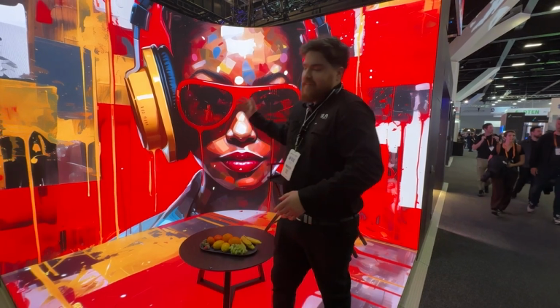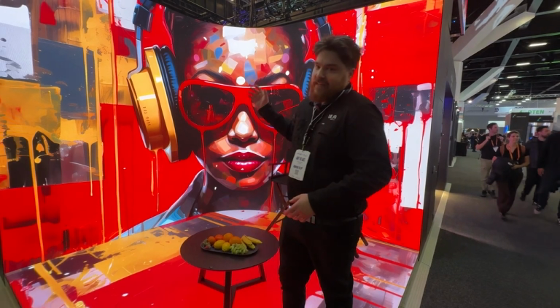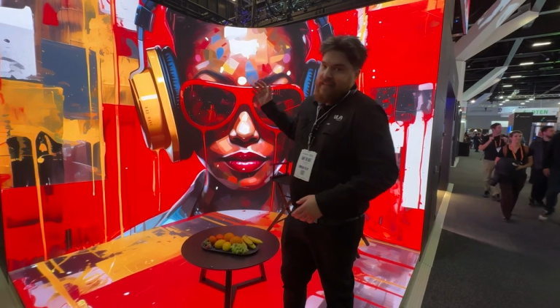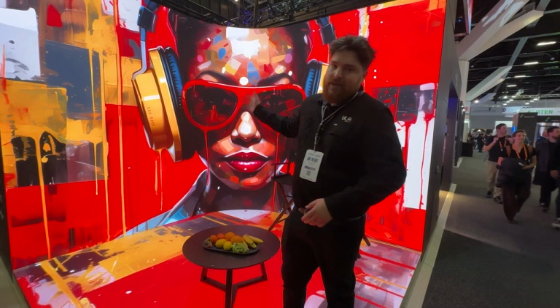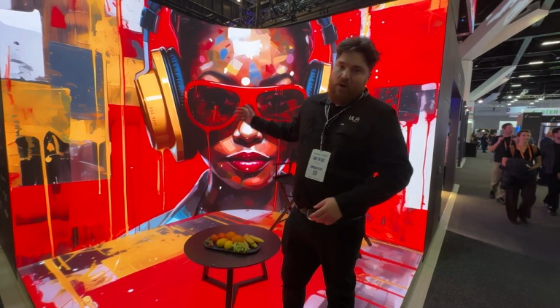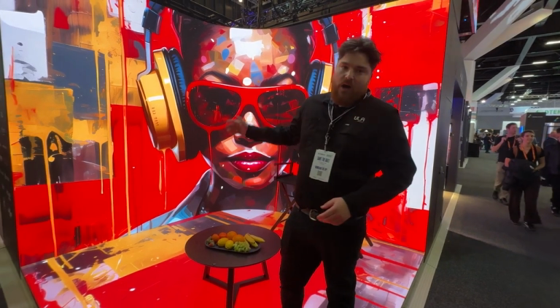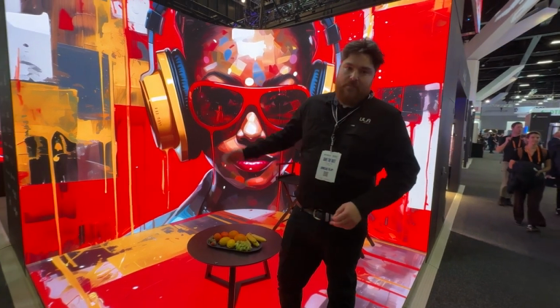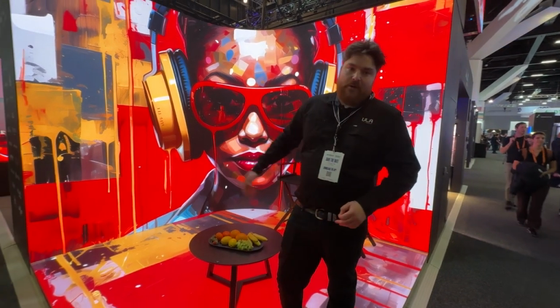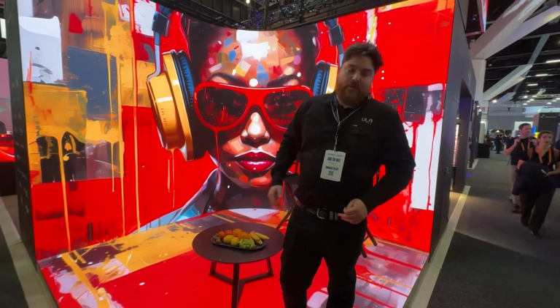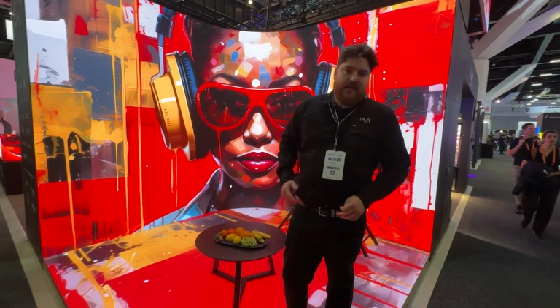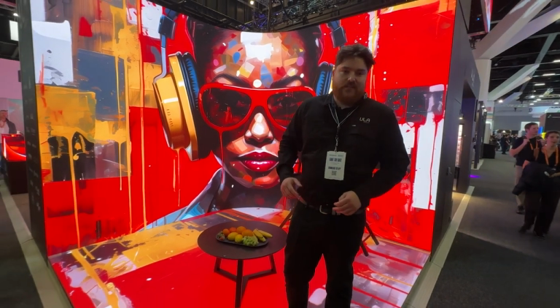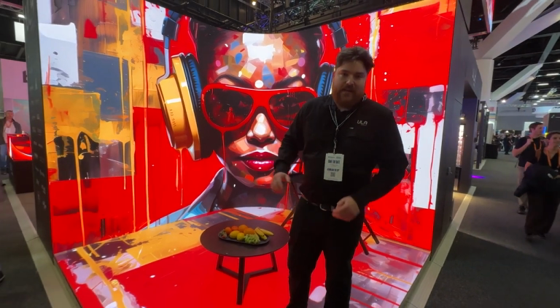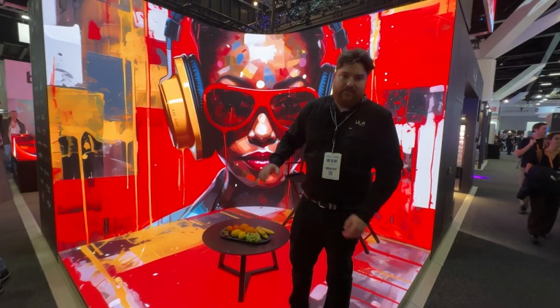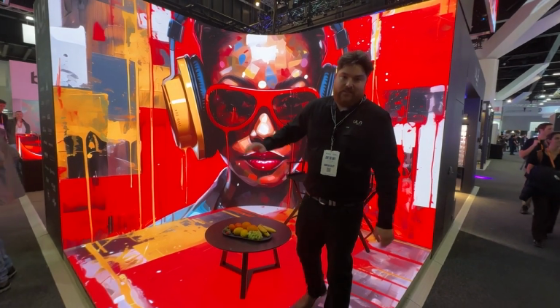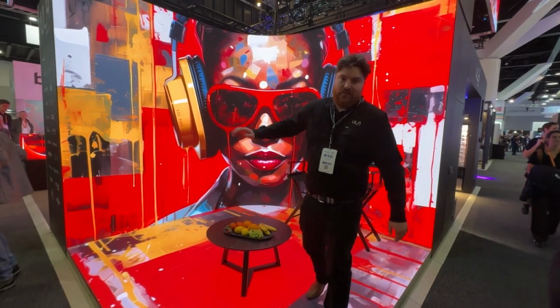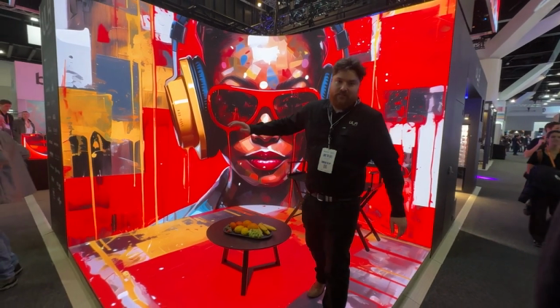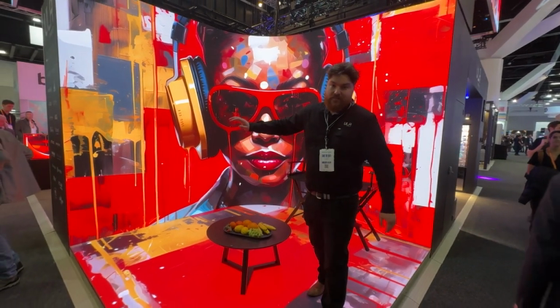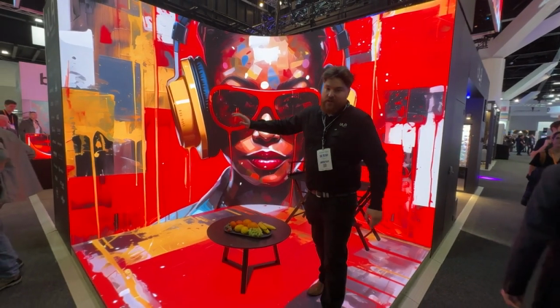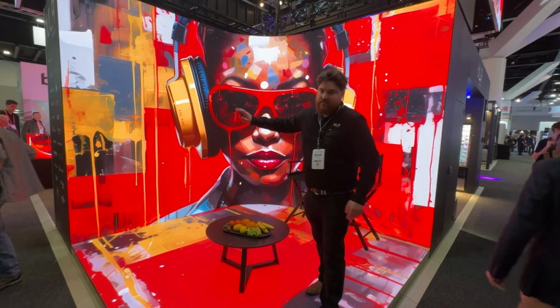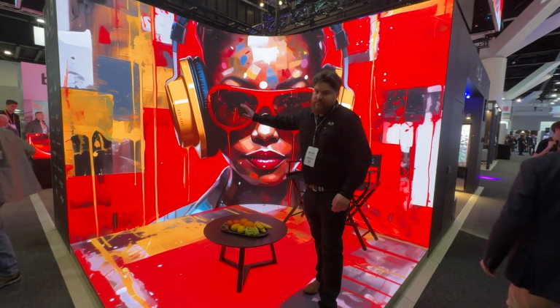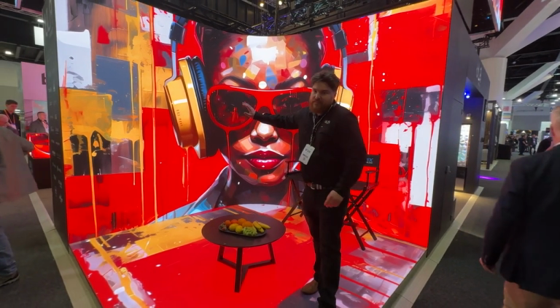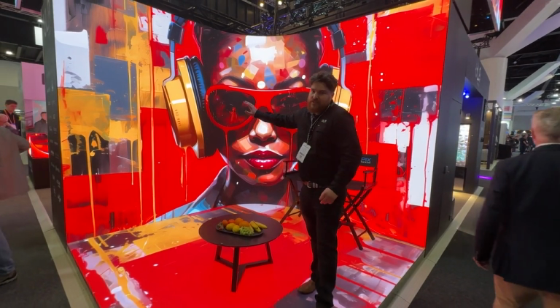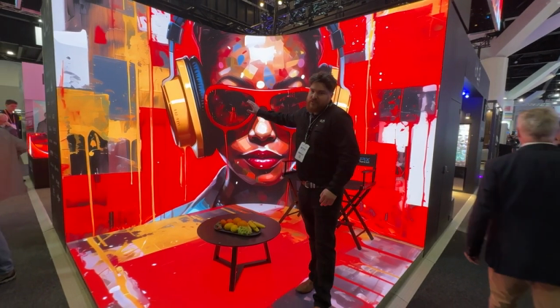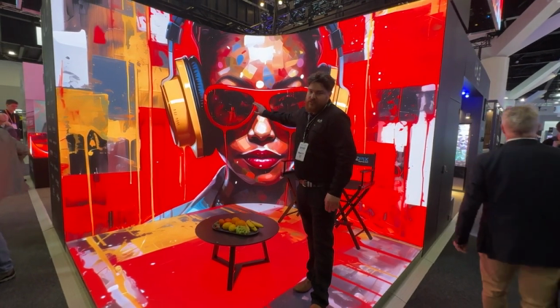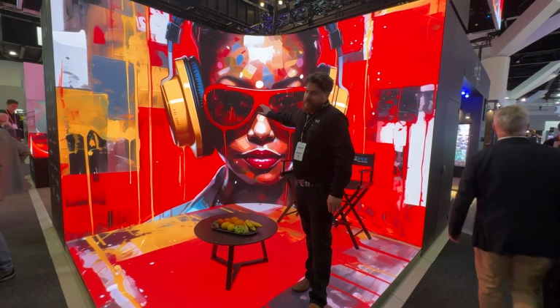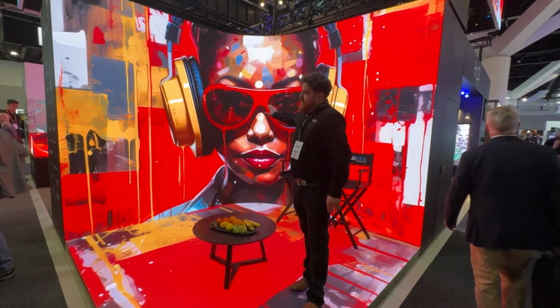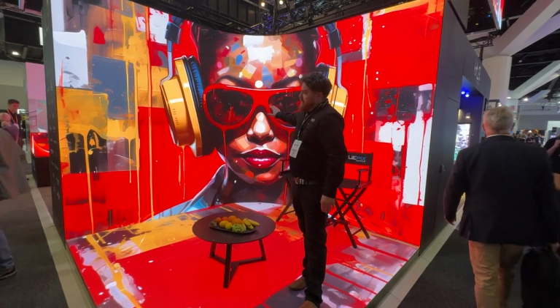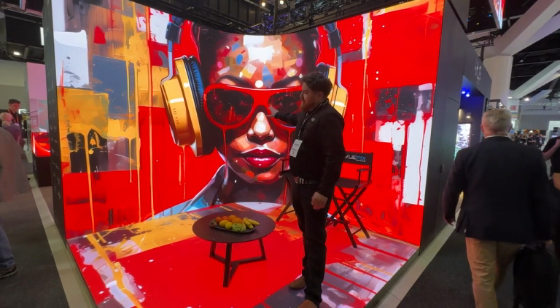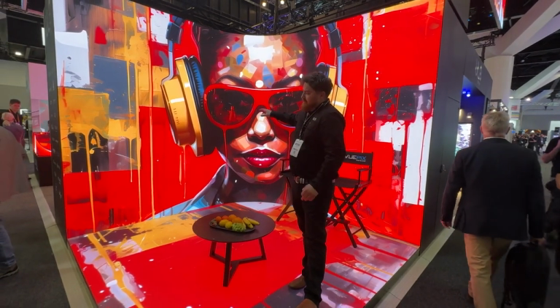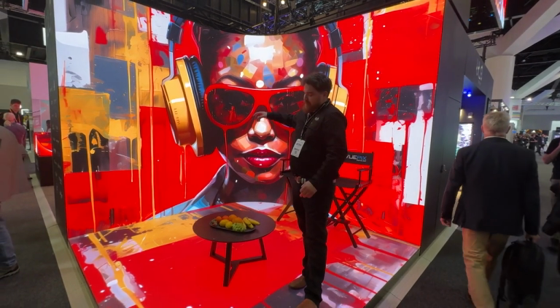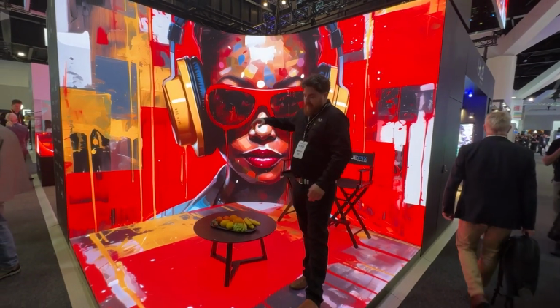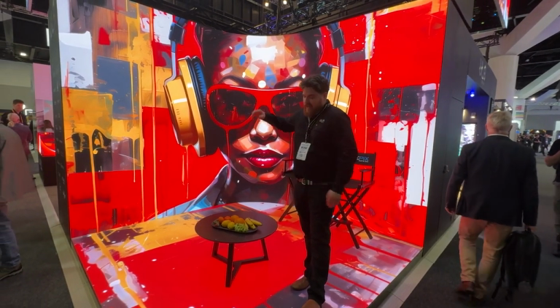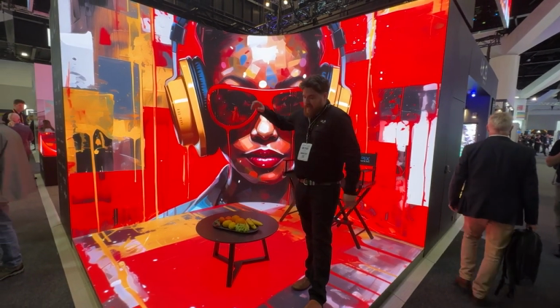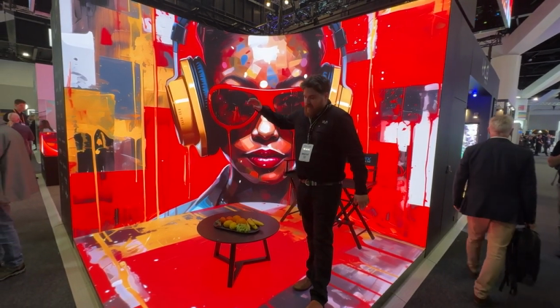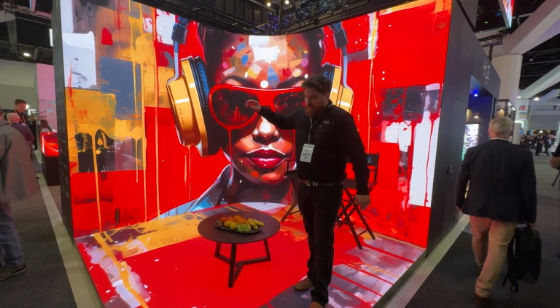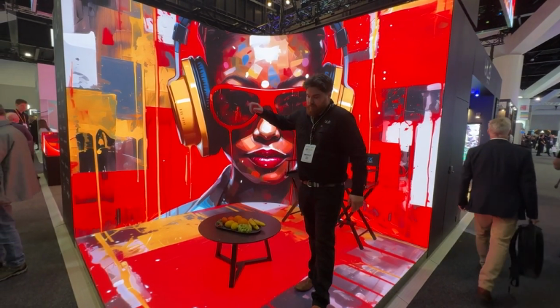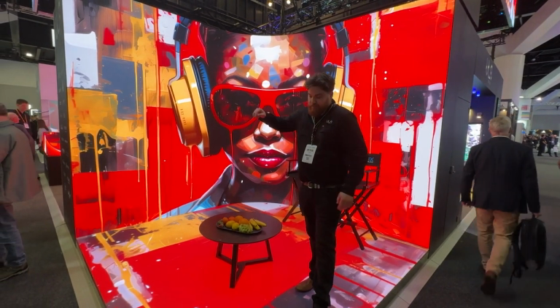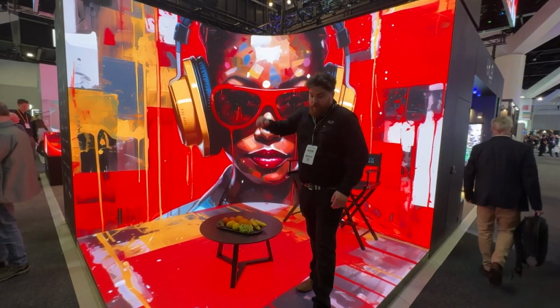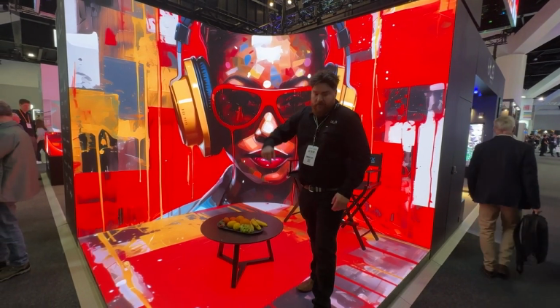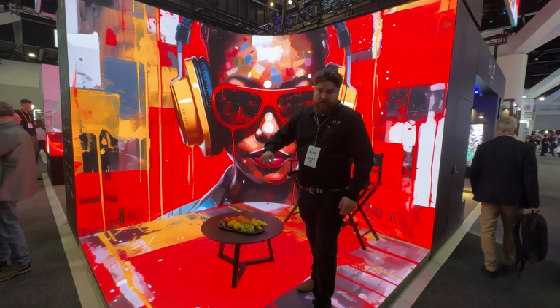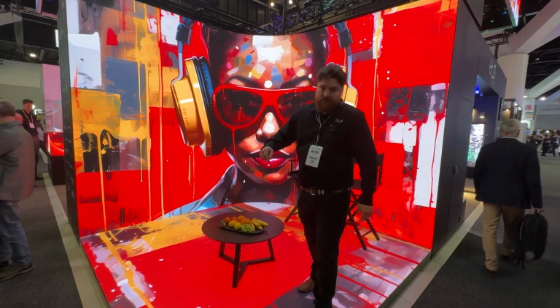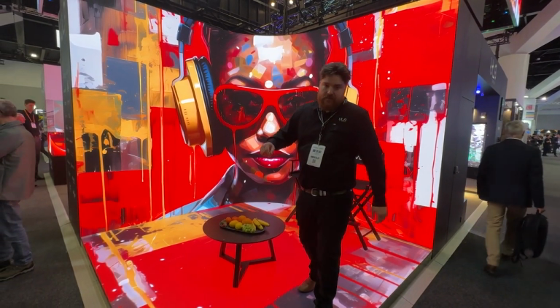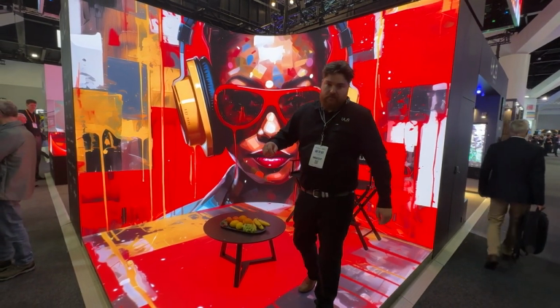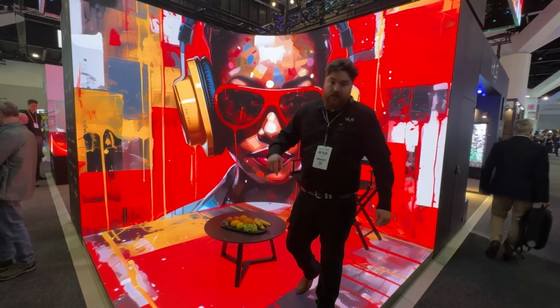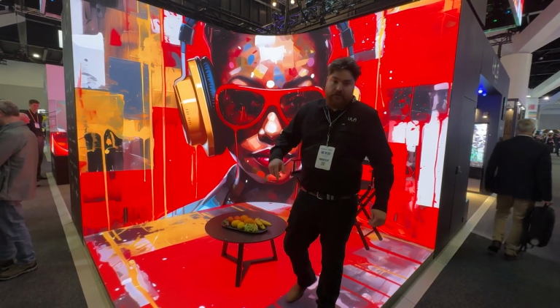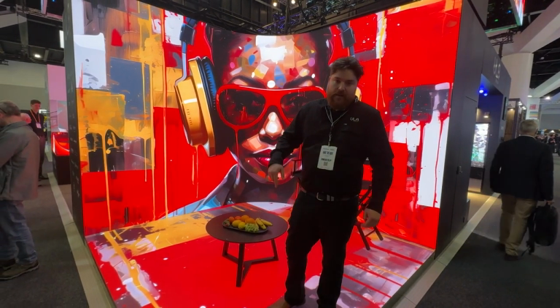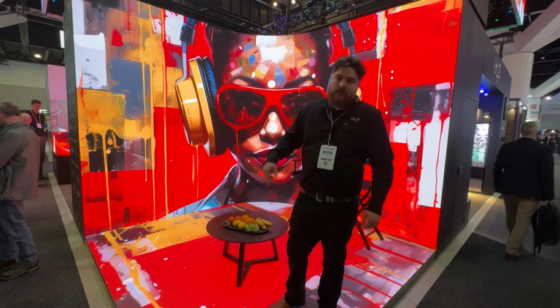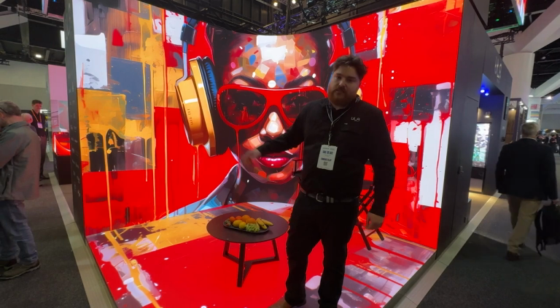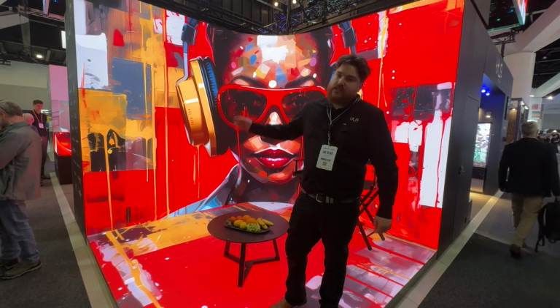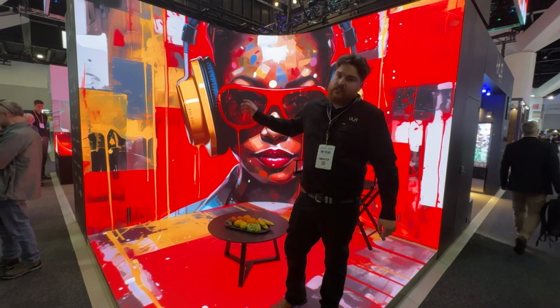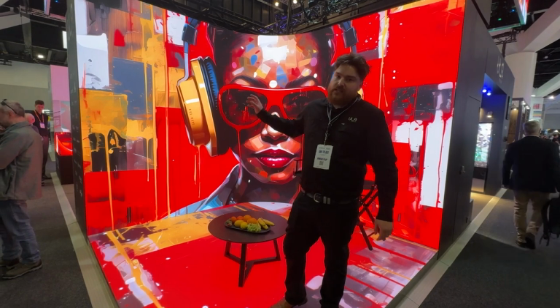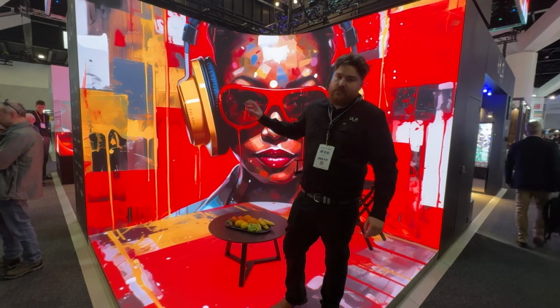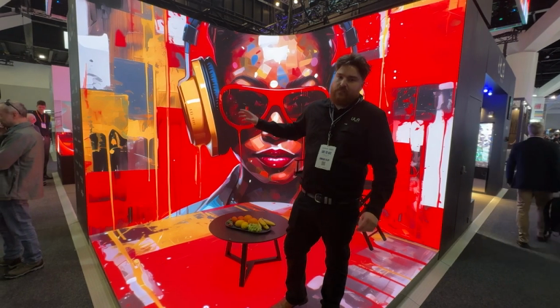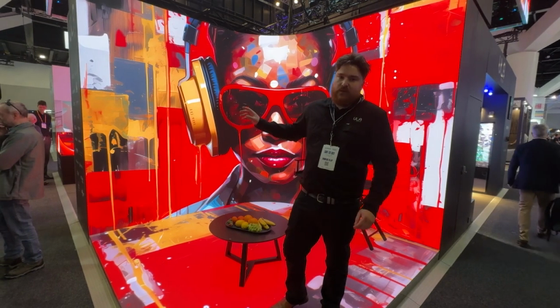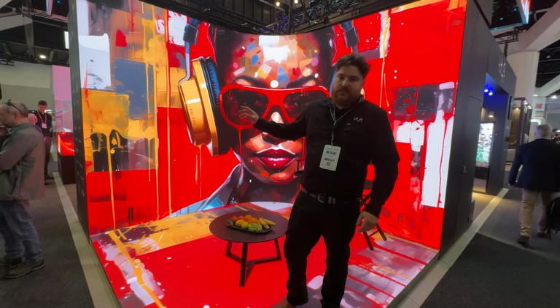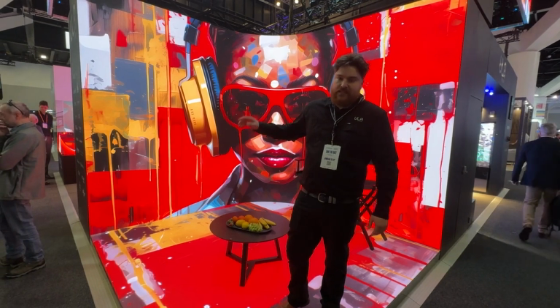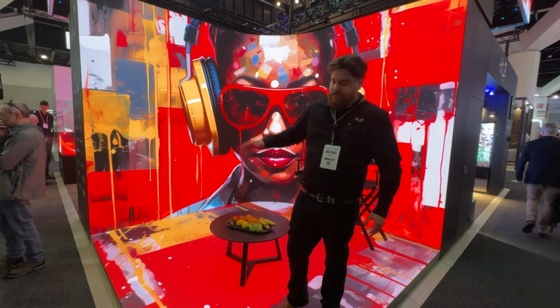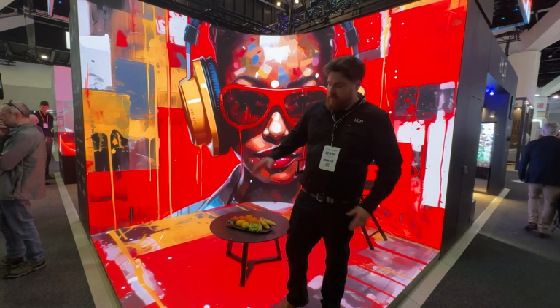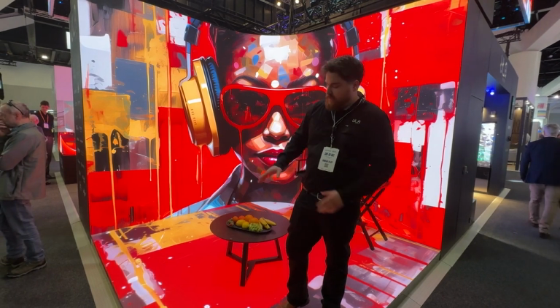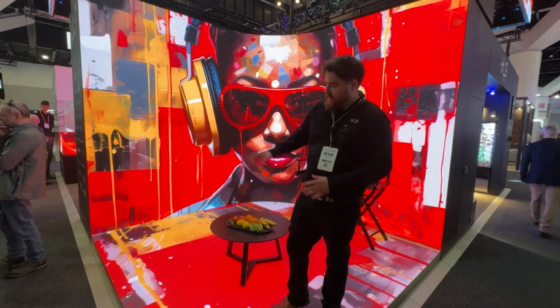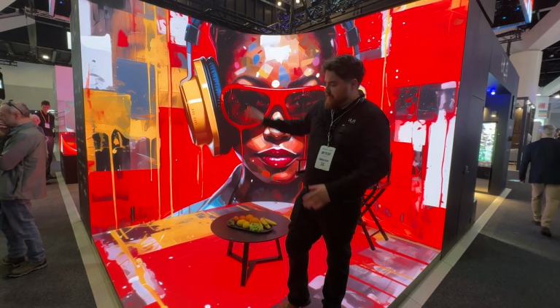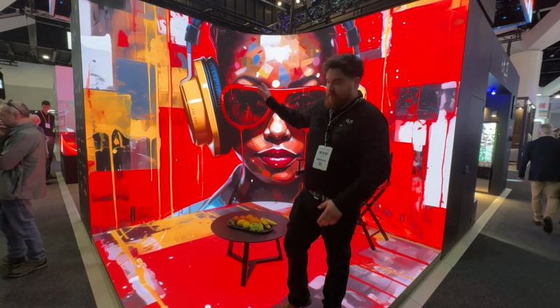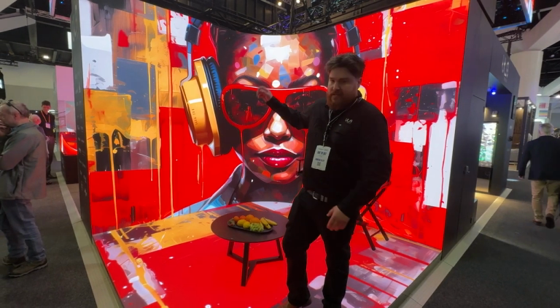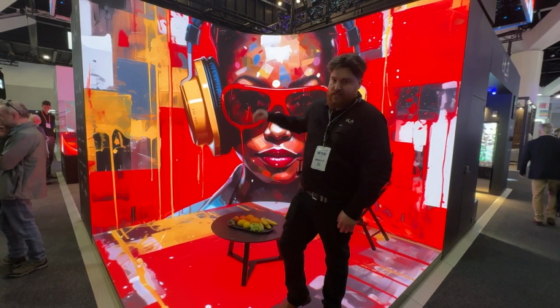Here behind me we actually have the soft curve studio. Both panels are actually 2.6mm matching.